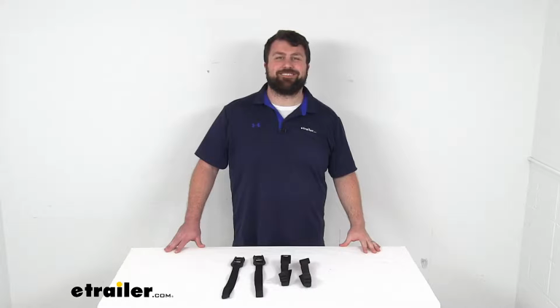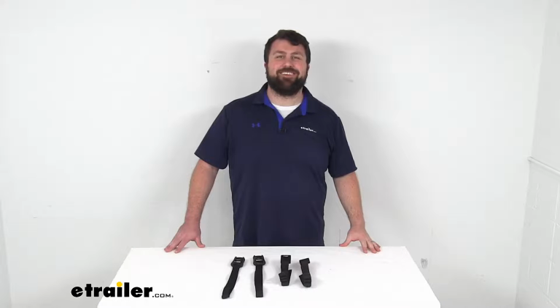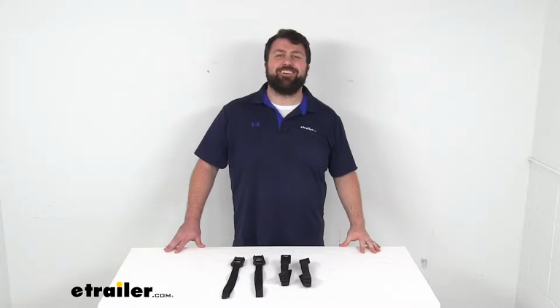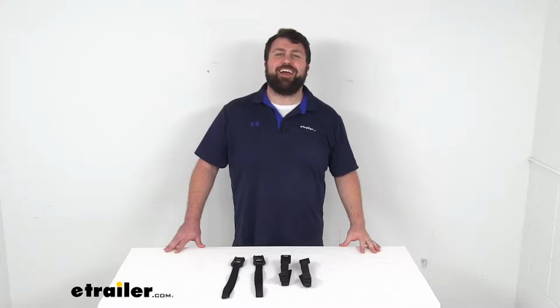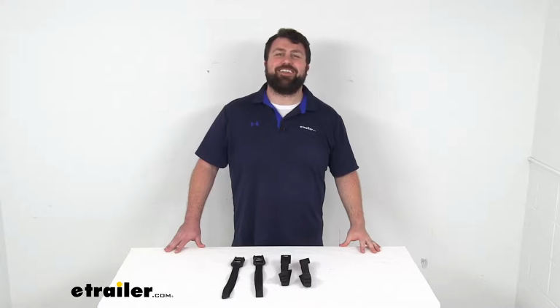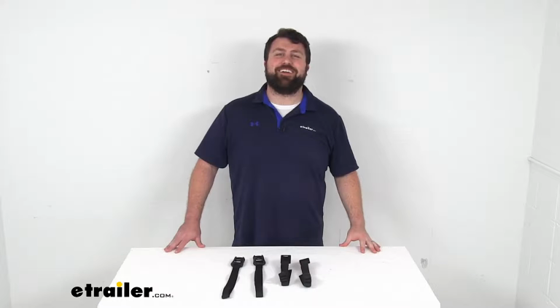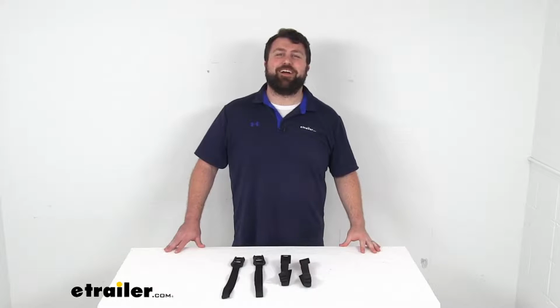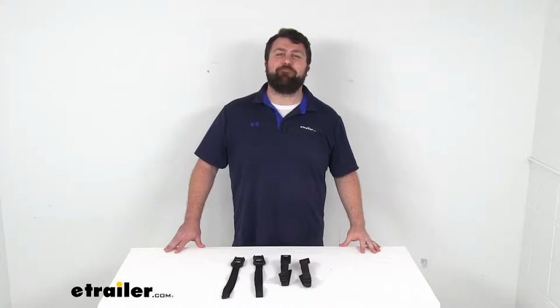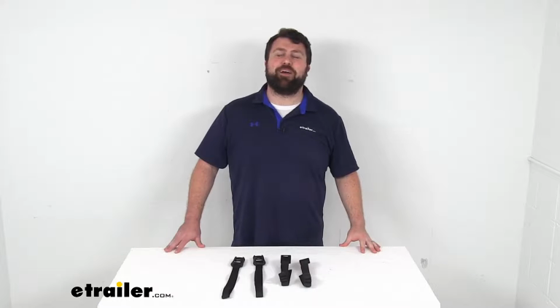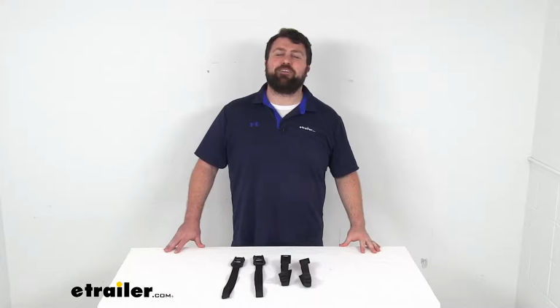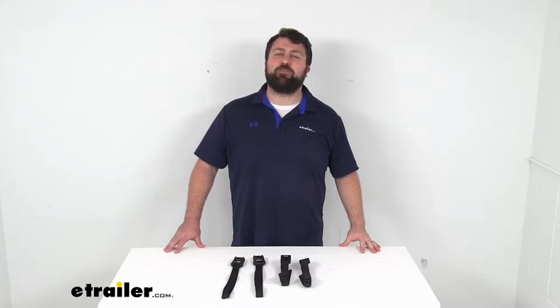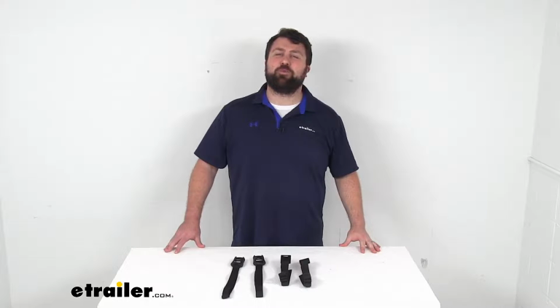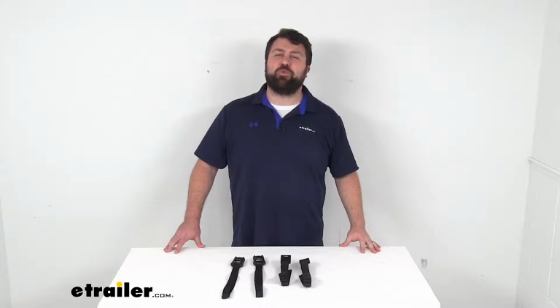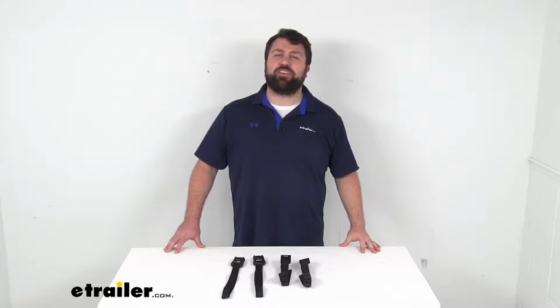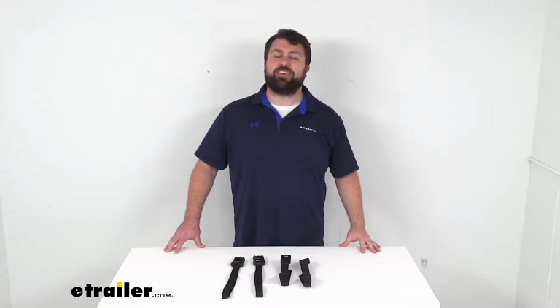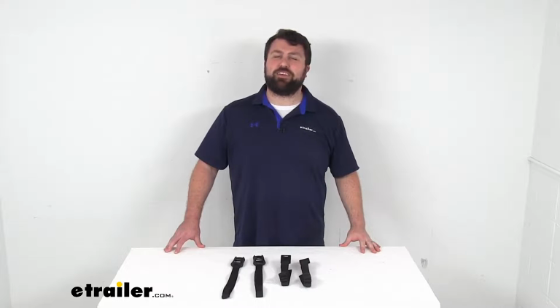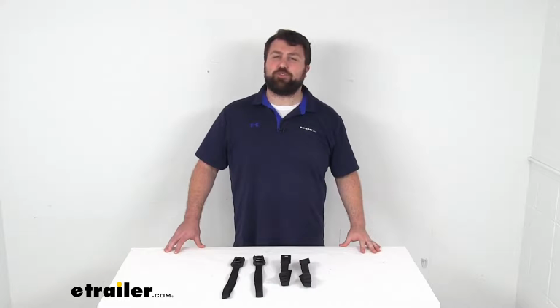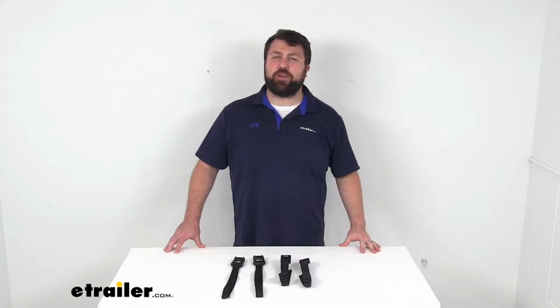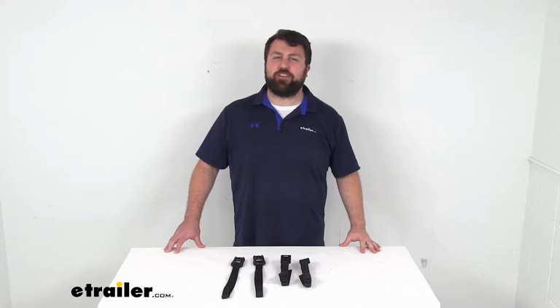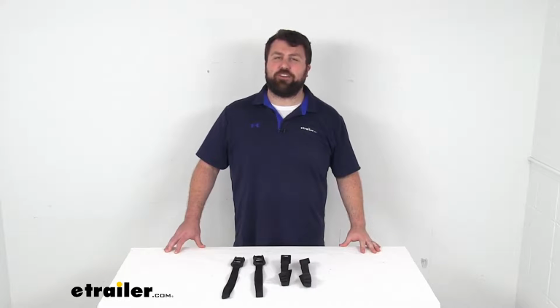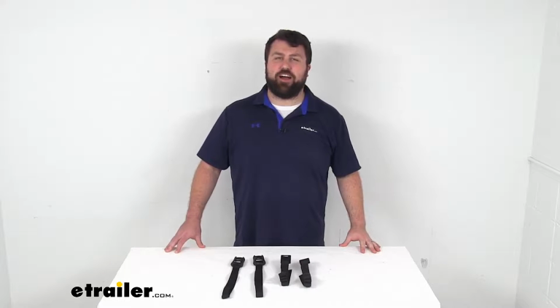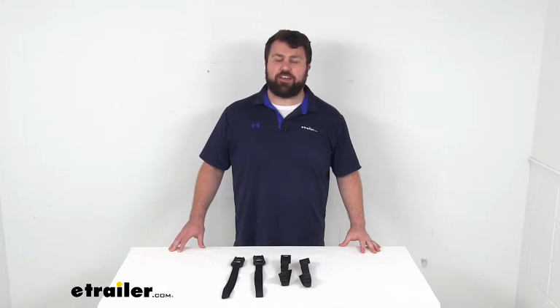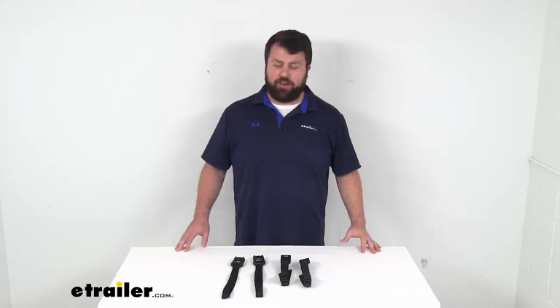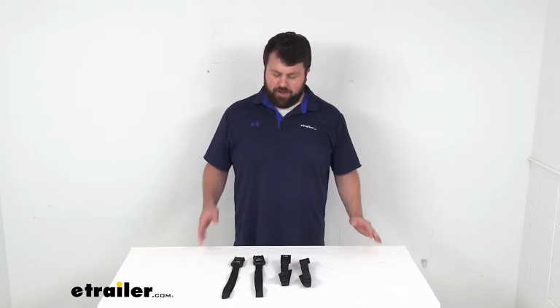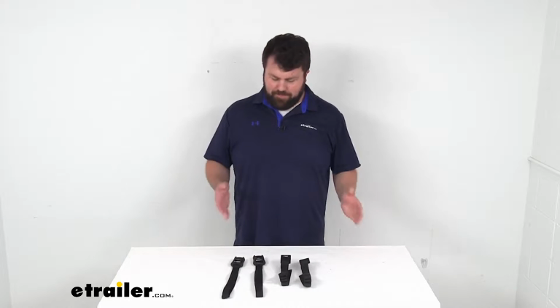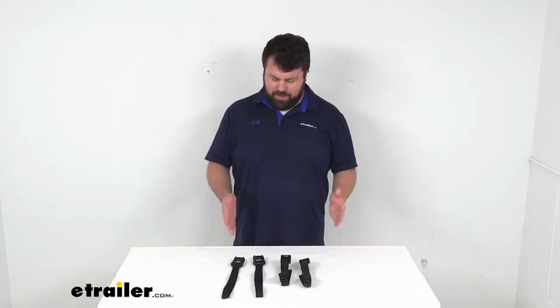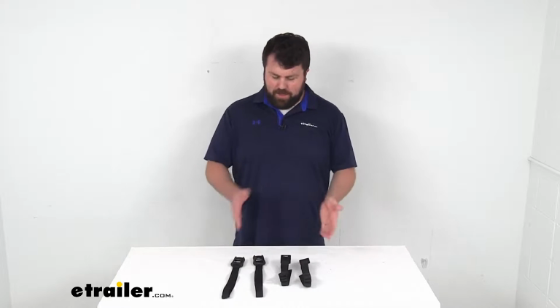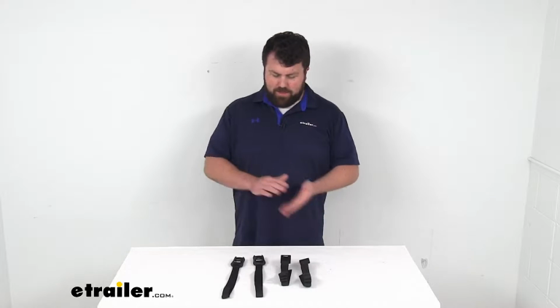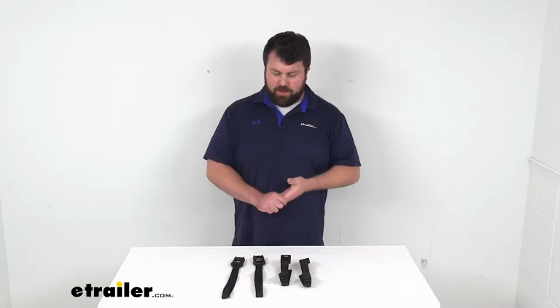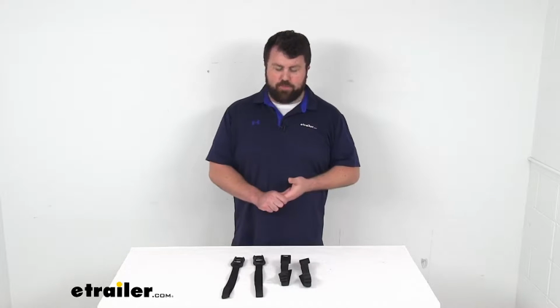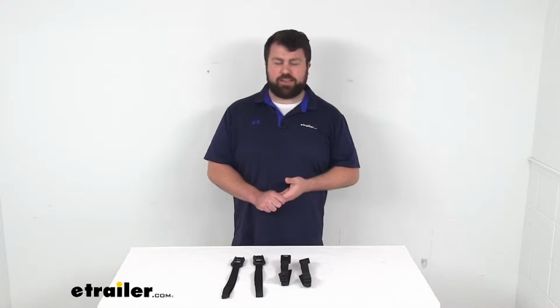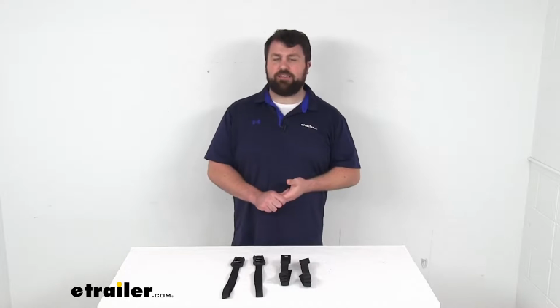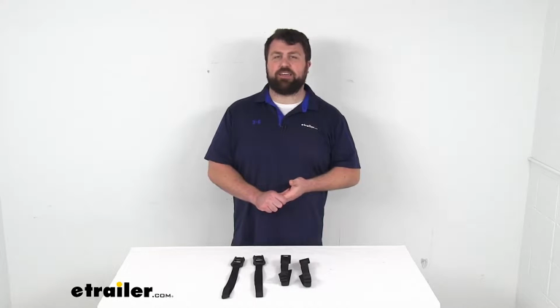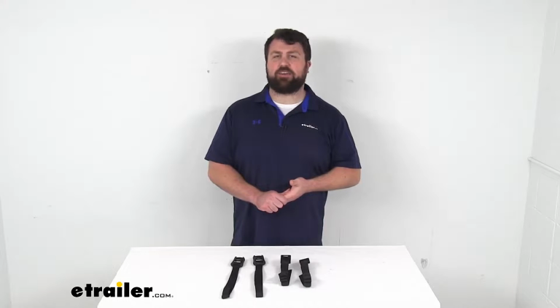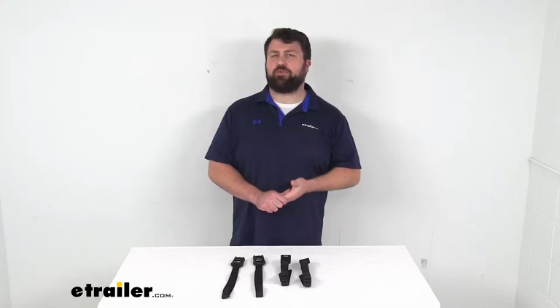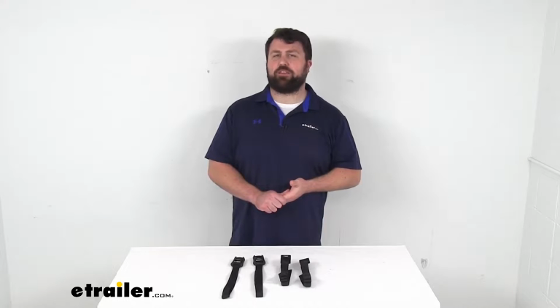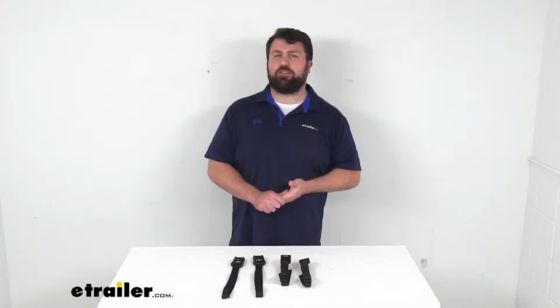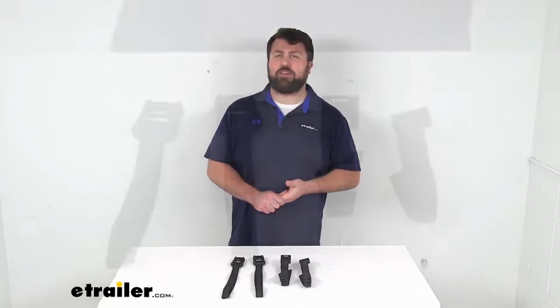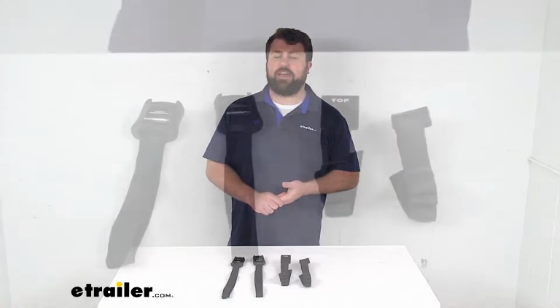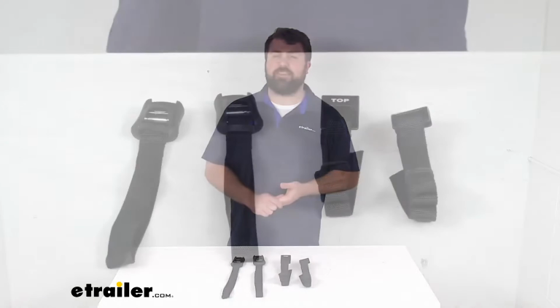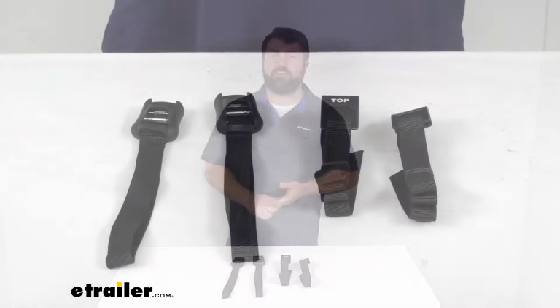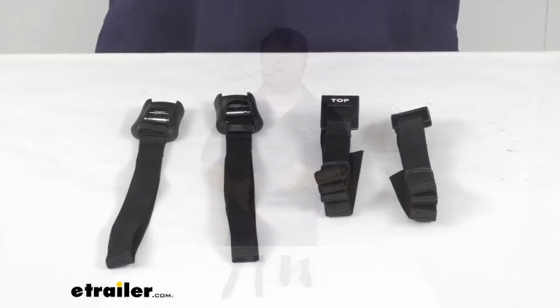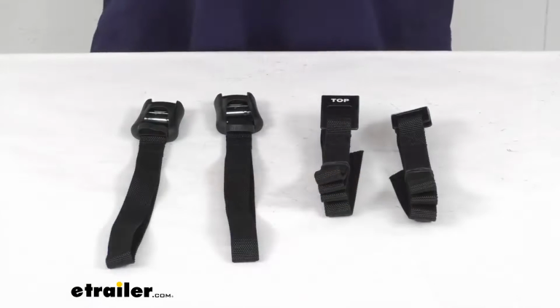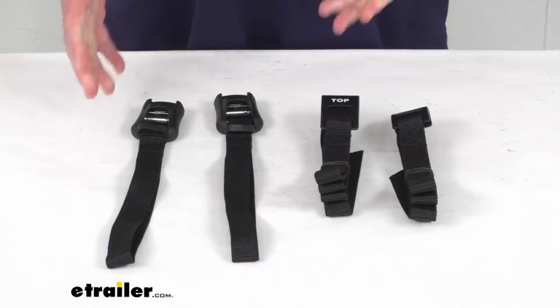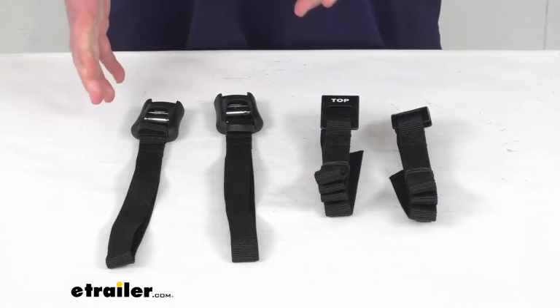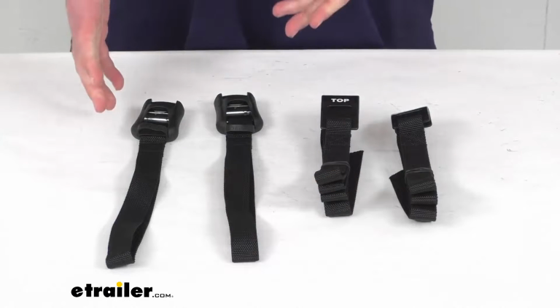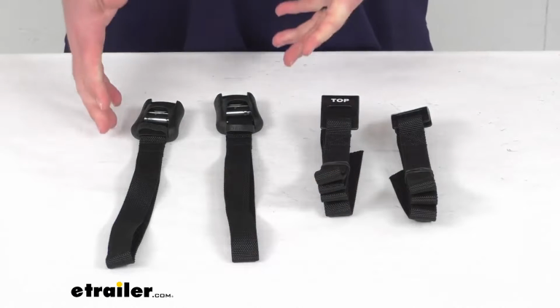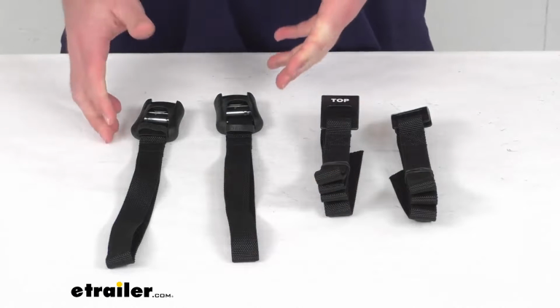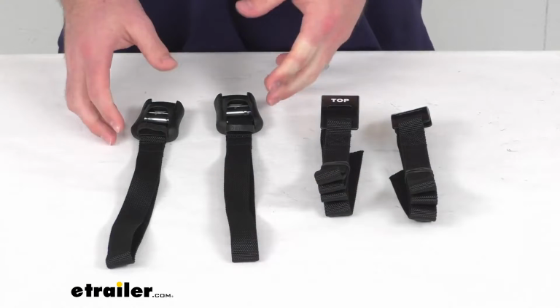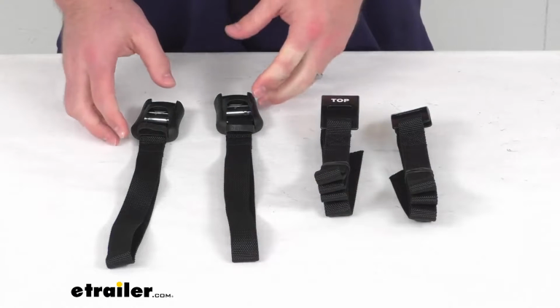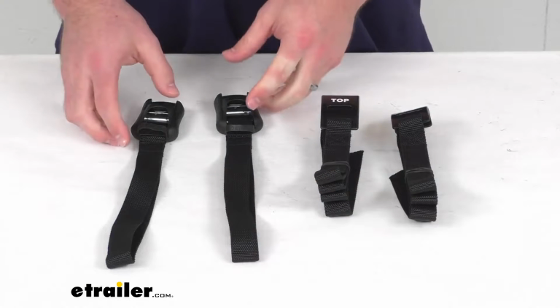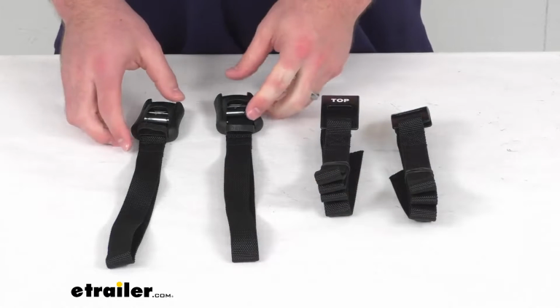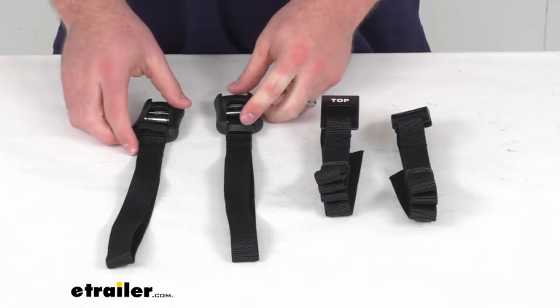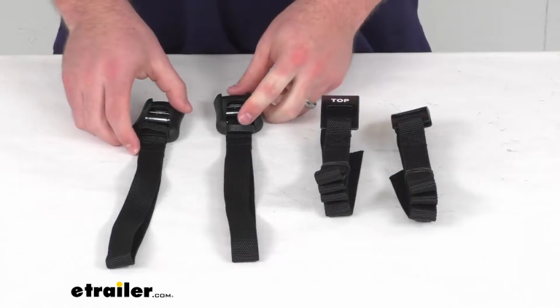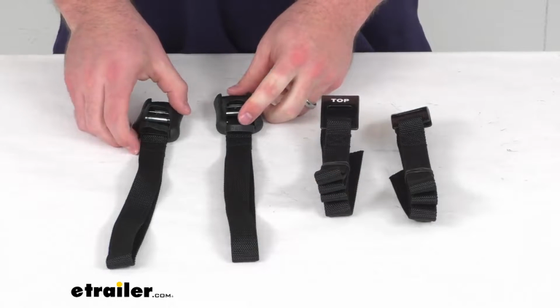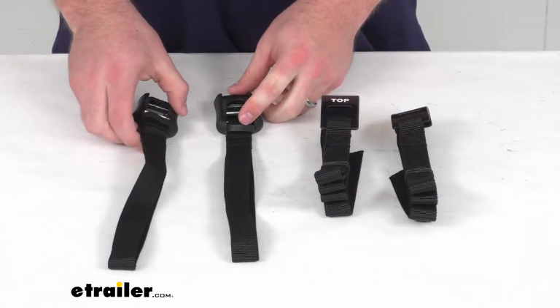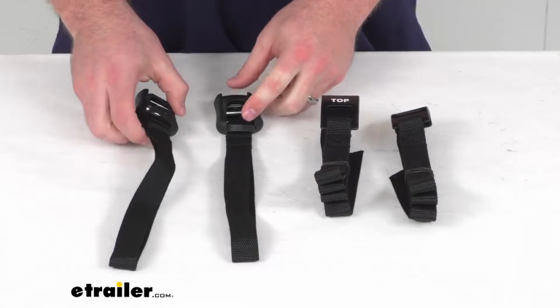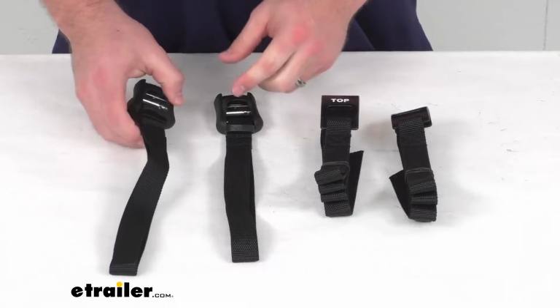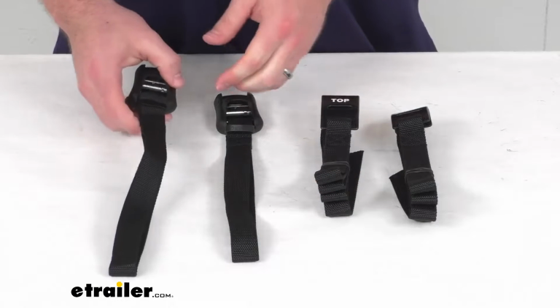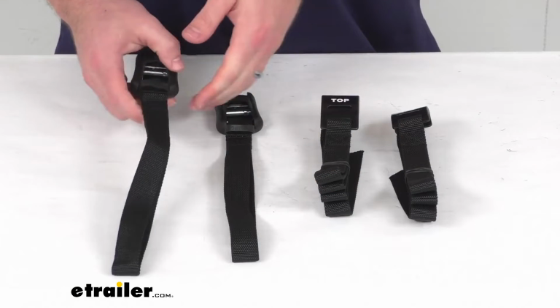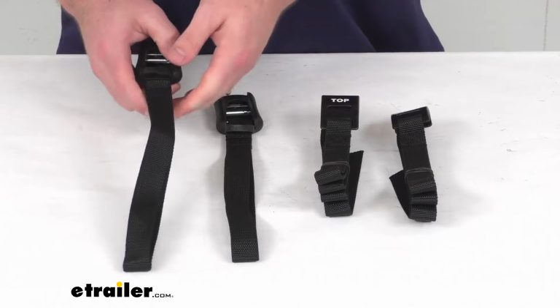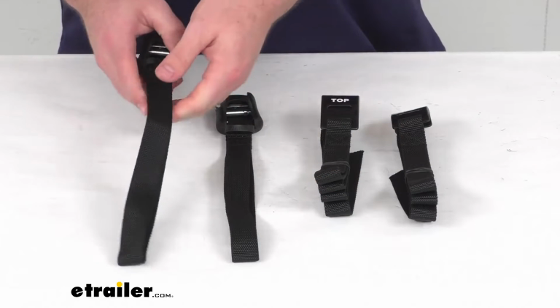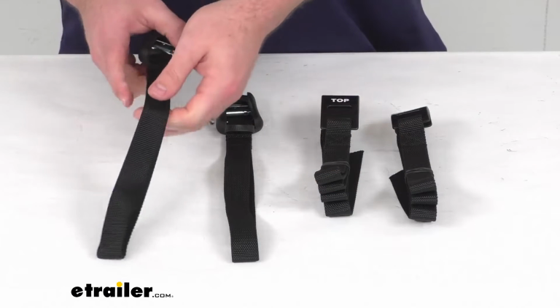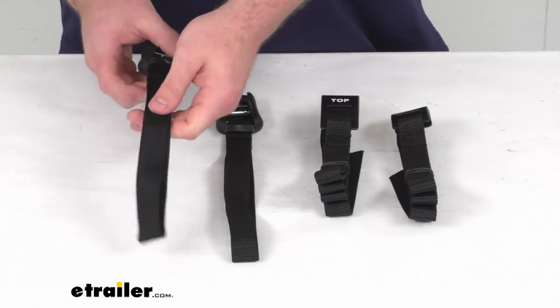Hi there, I'm Michael with eTrailer.com. Today we're going to take a quick look at these Yakima replacement upper straps.